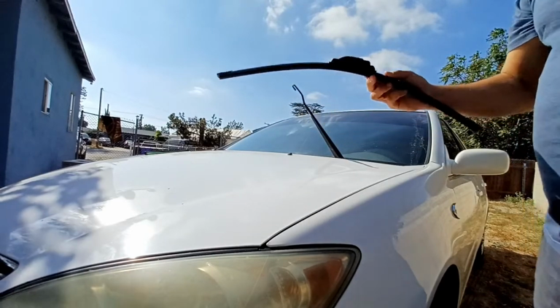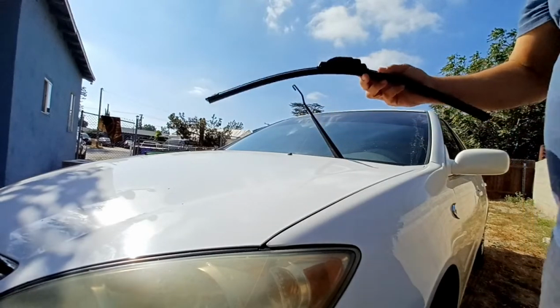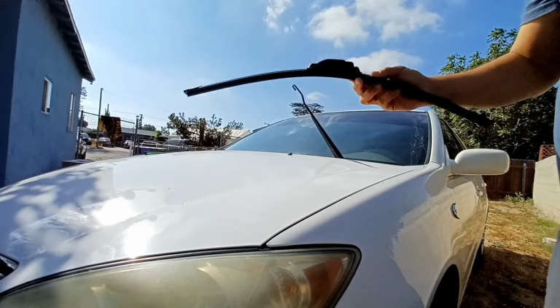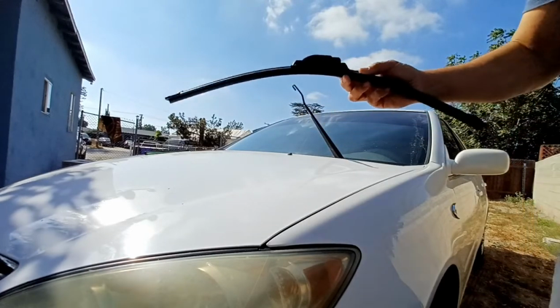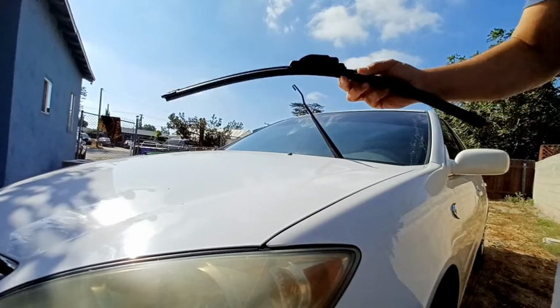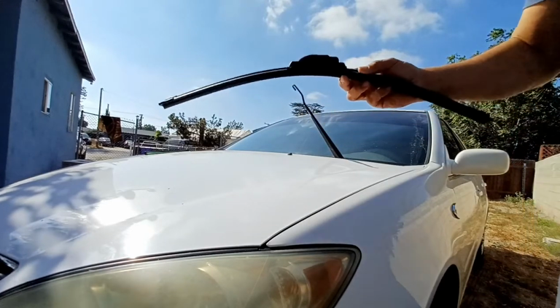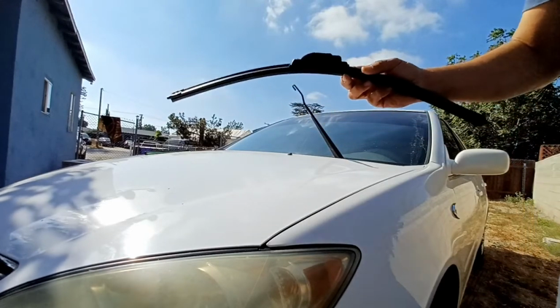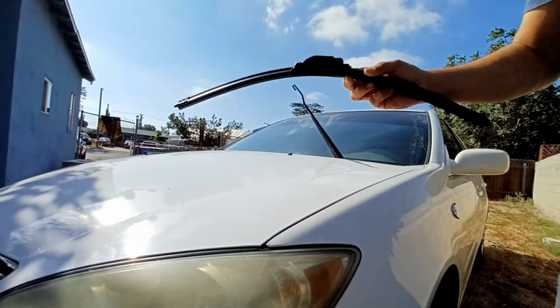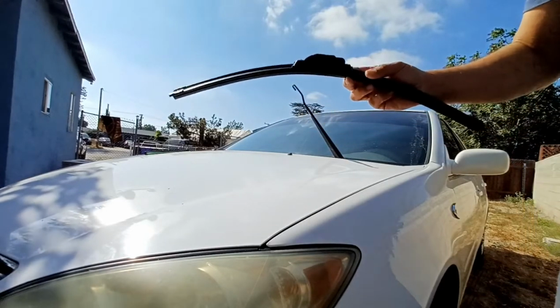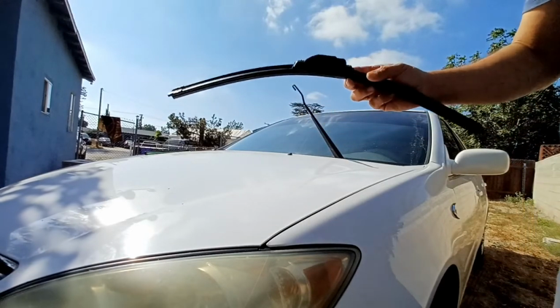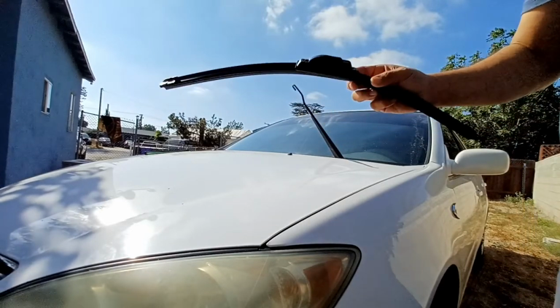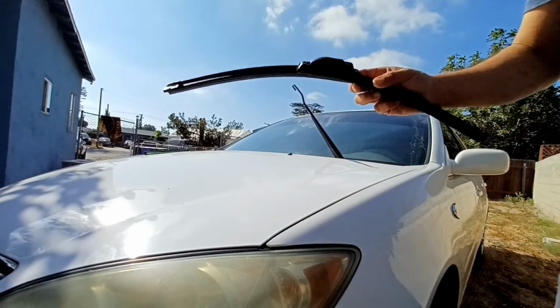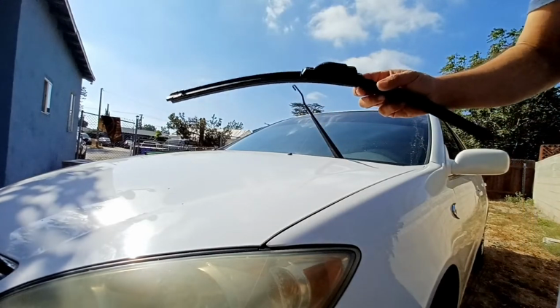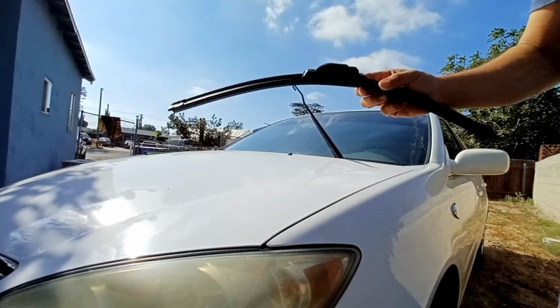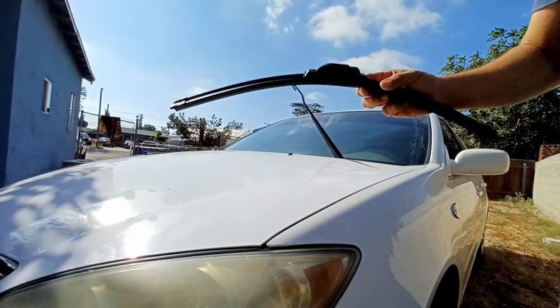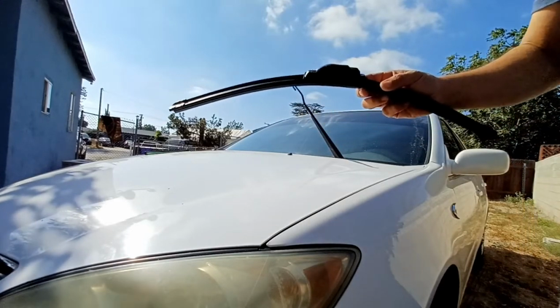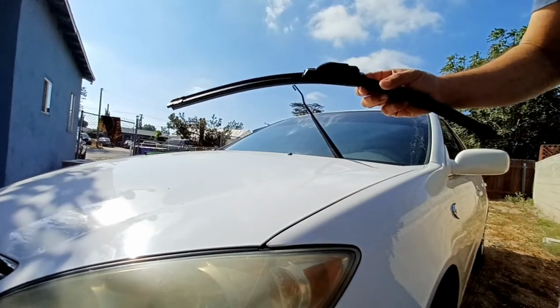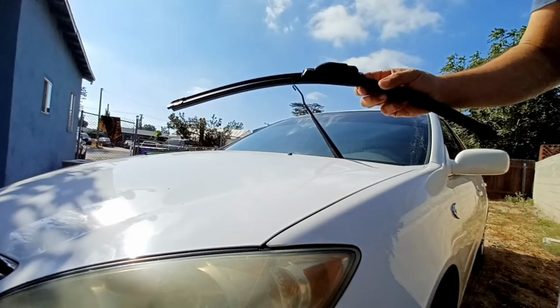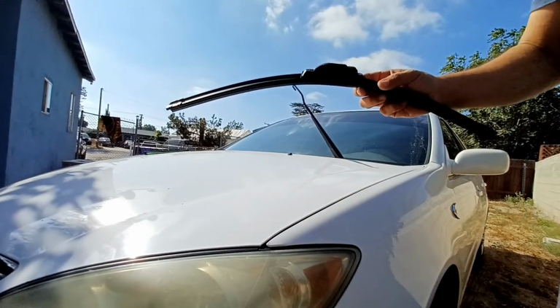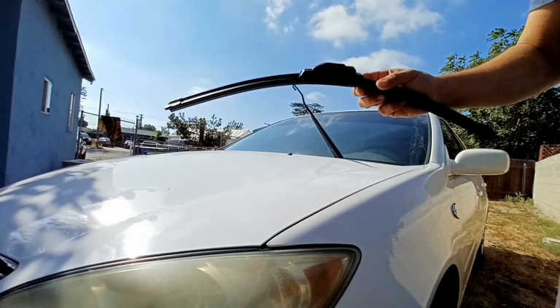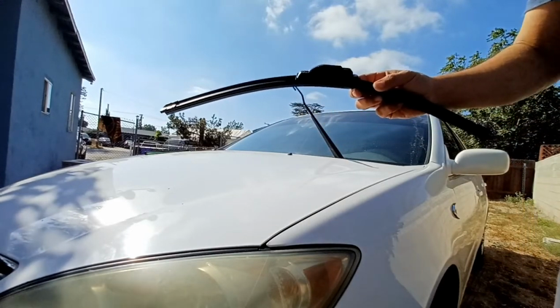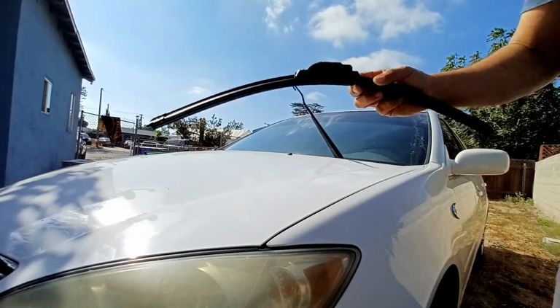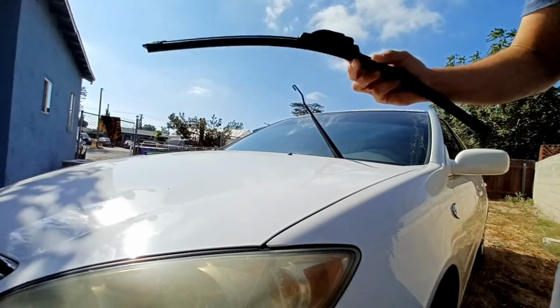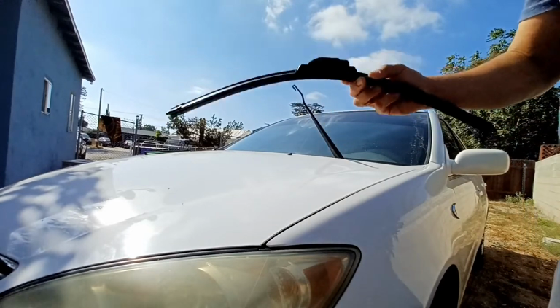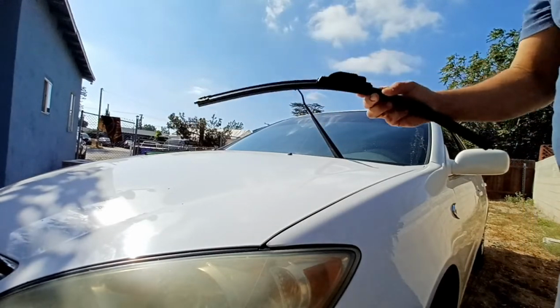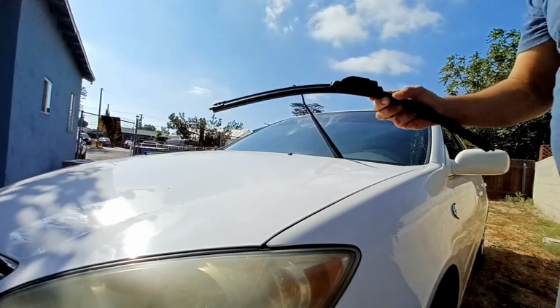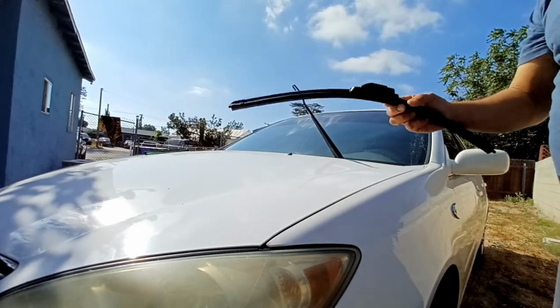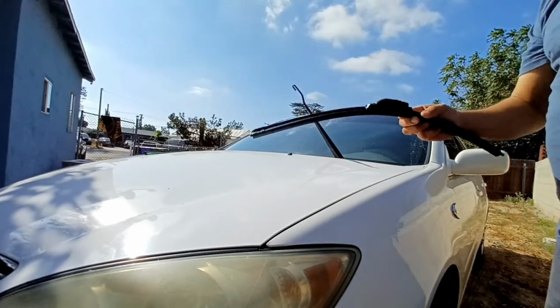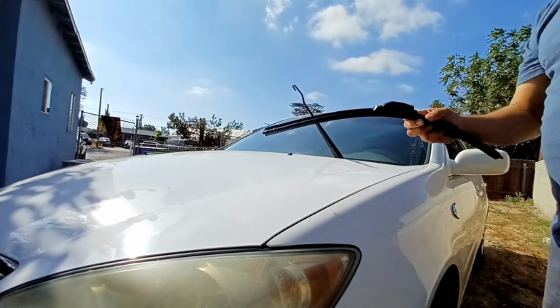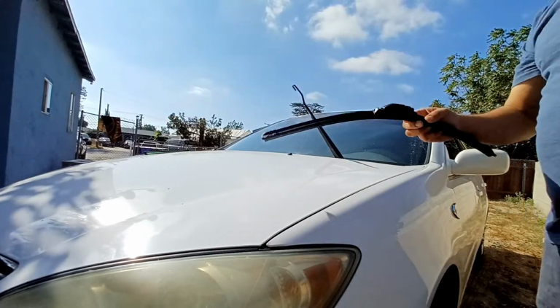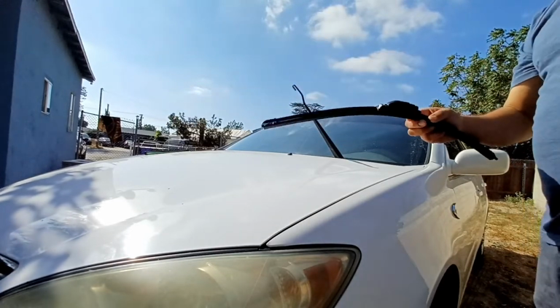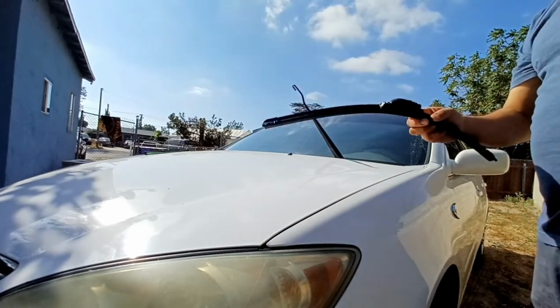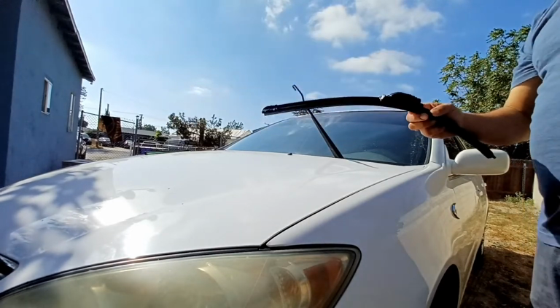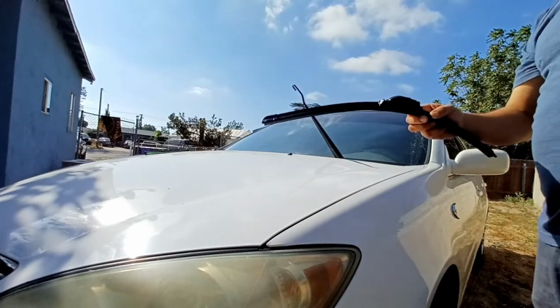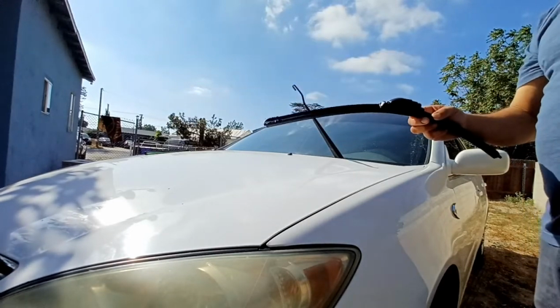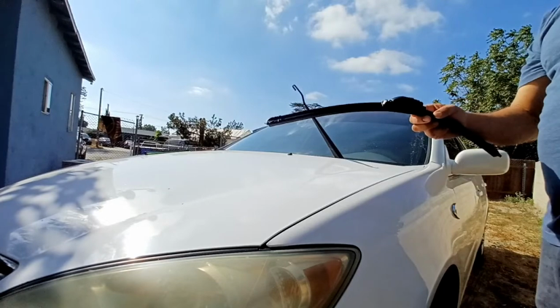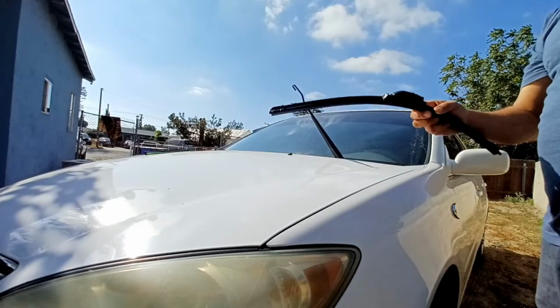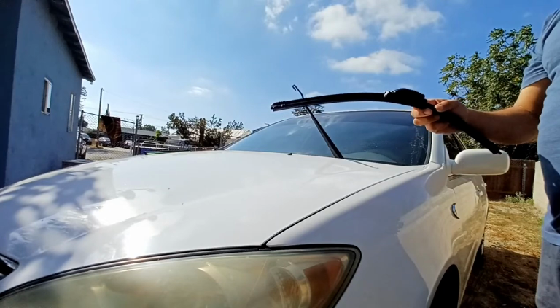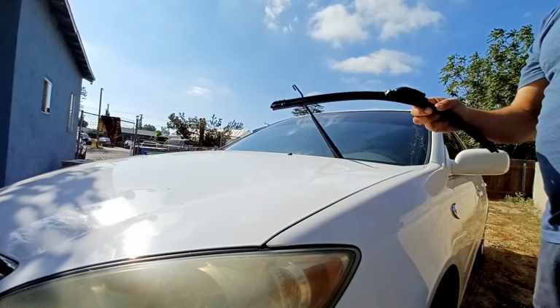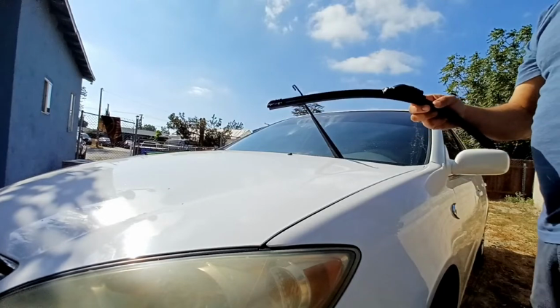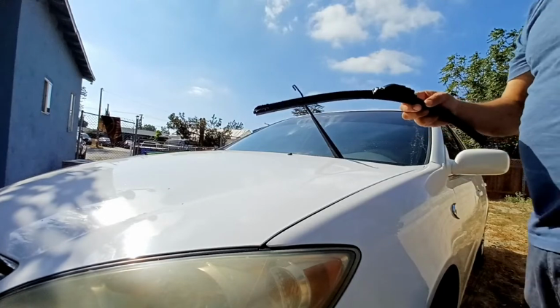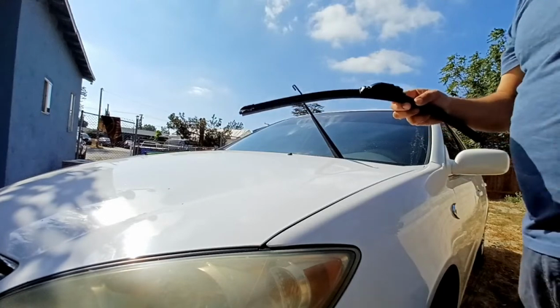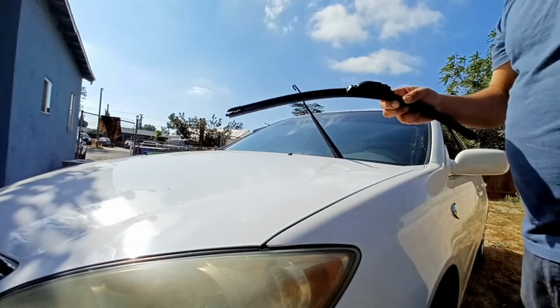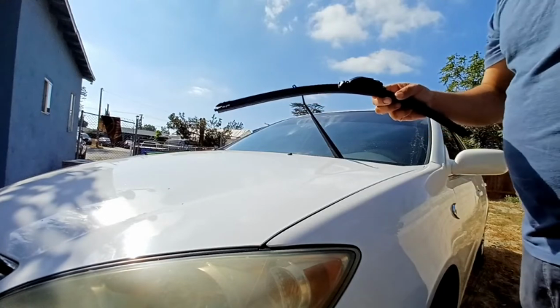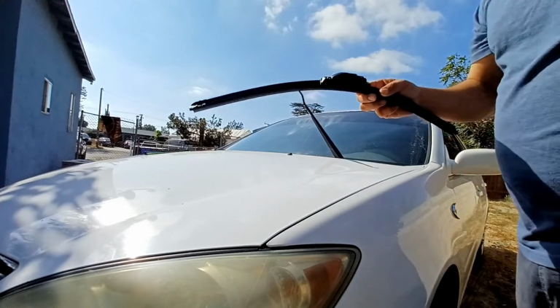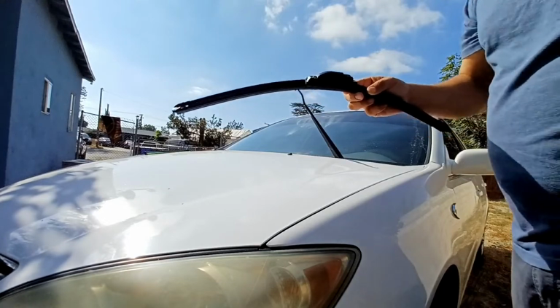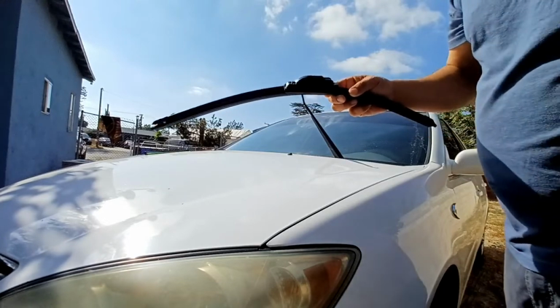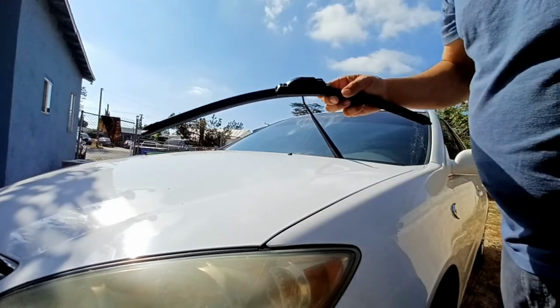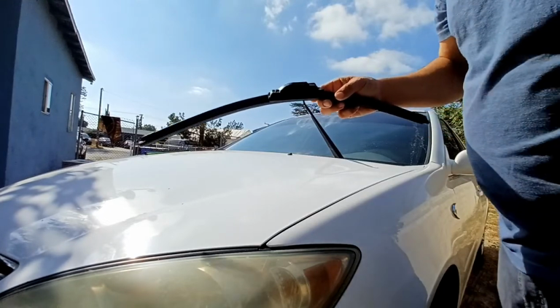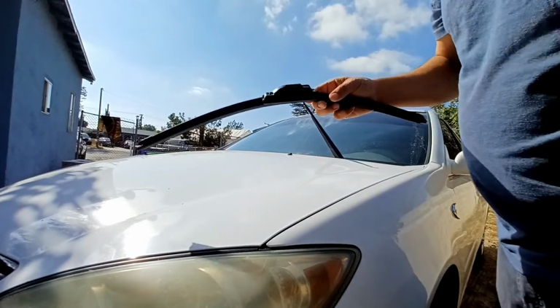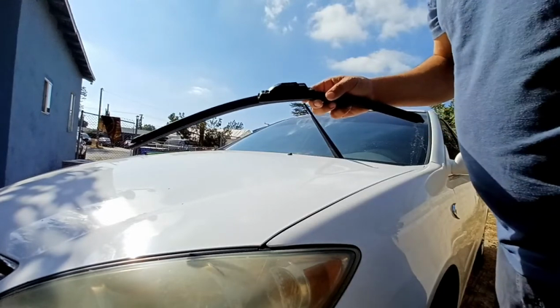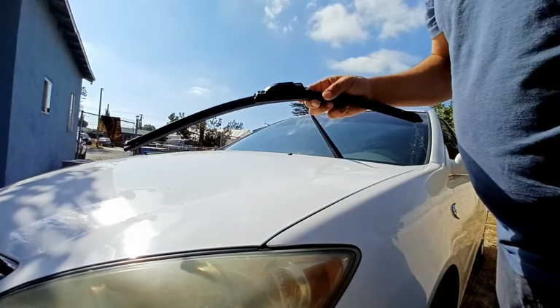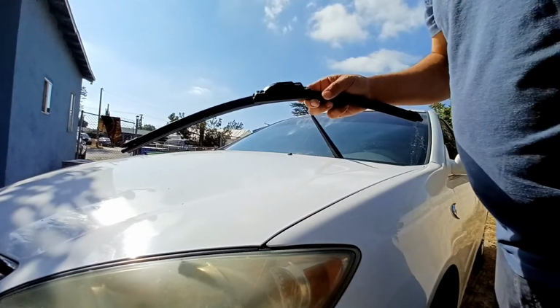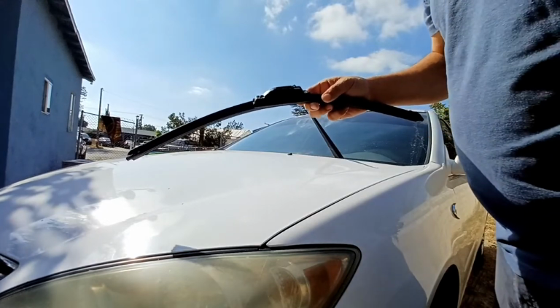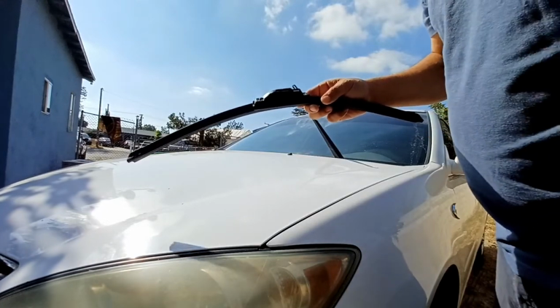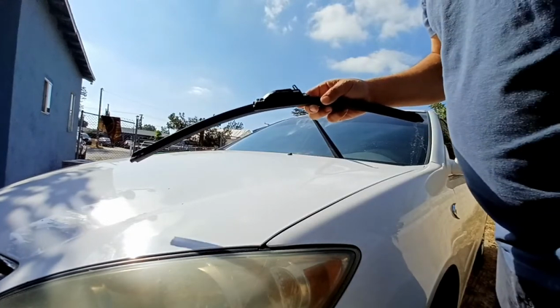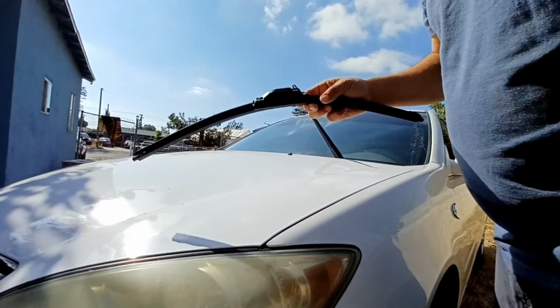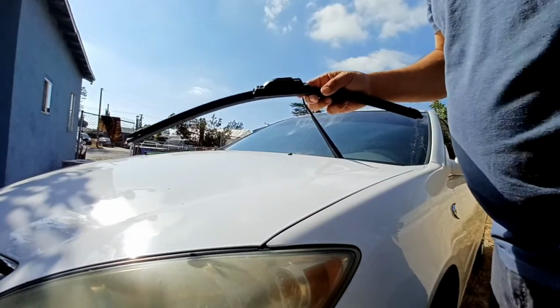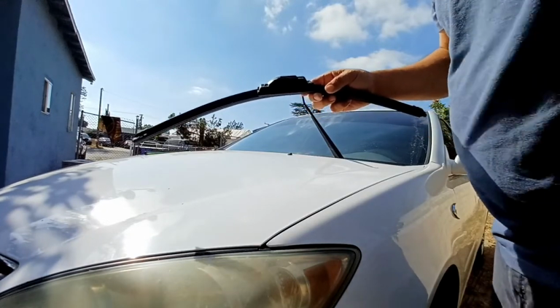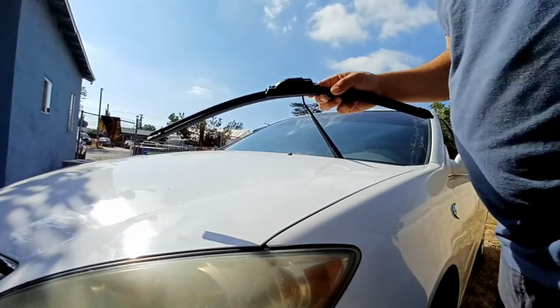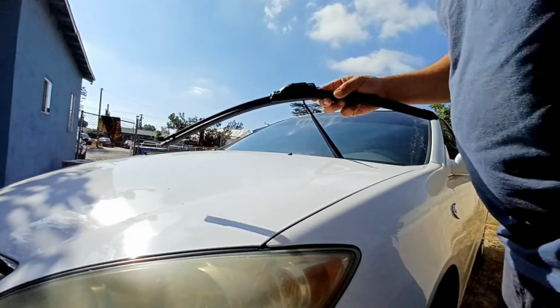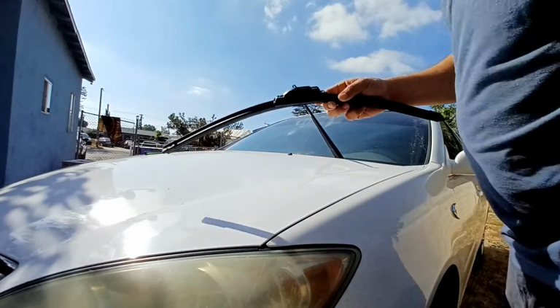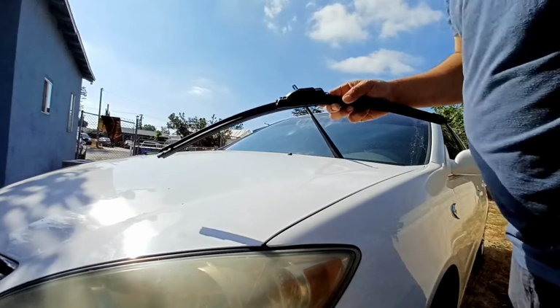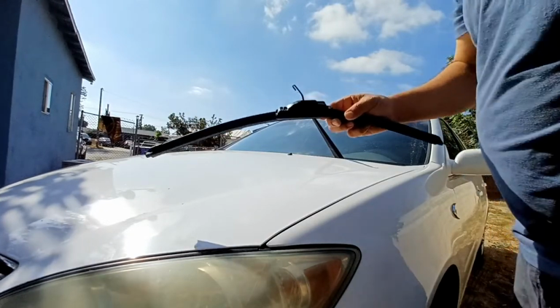I can't remember exactly what size it is, but check your local AutoZone — it goes by year and you'll get the right size for each side.